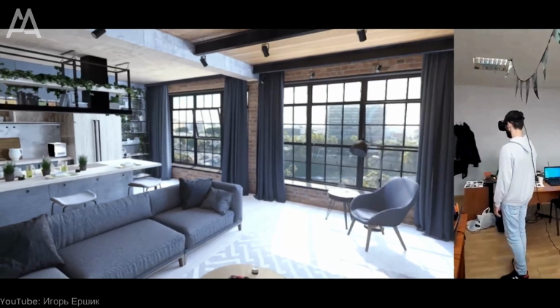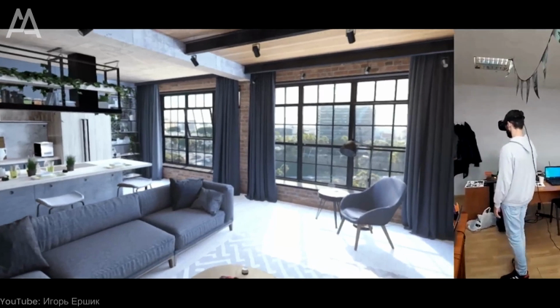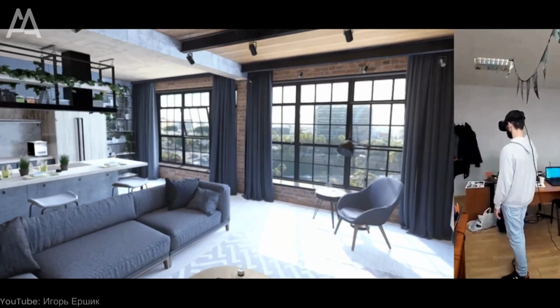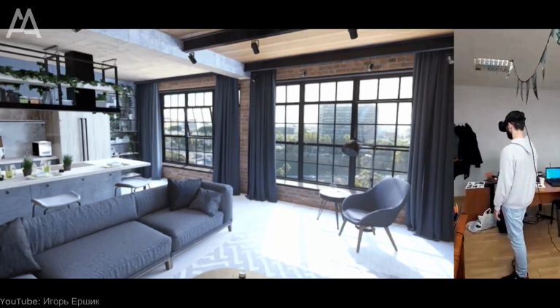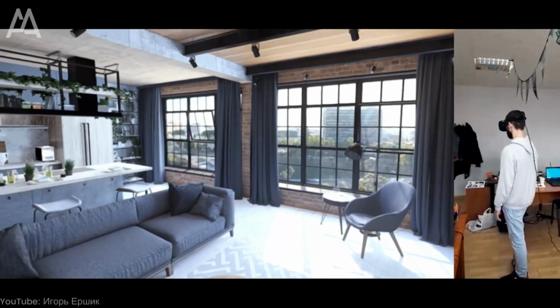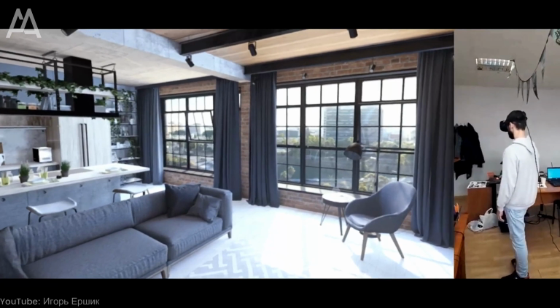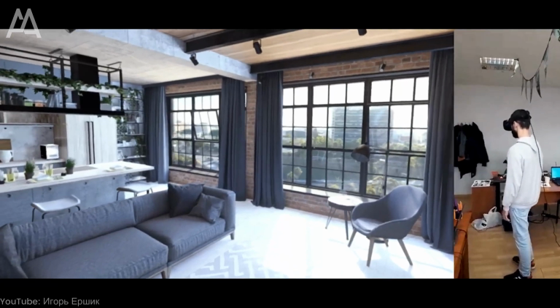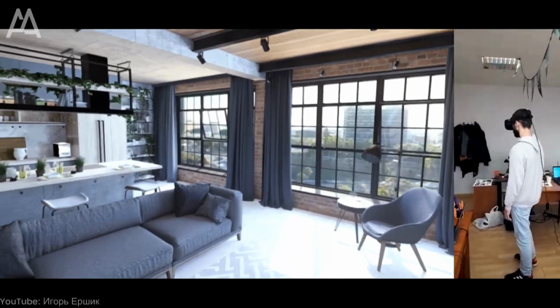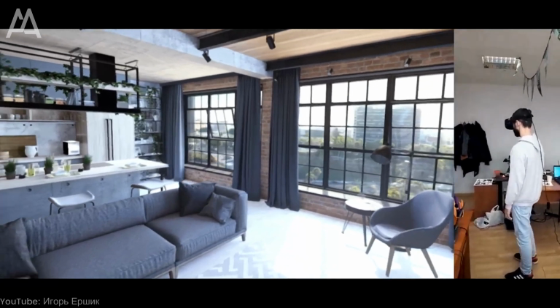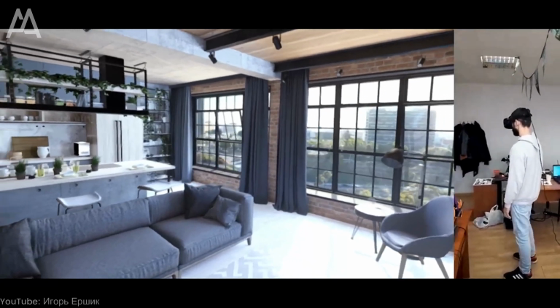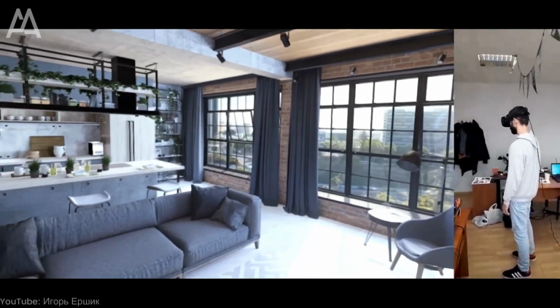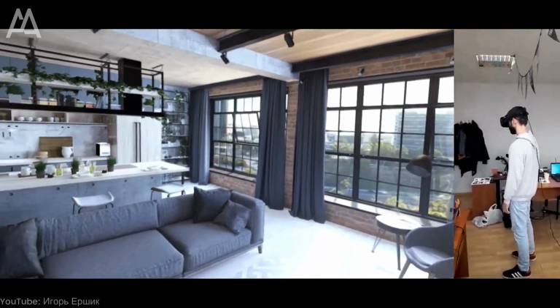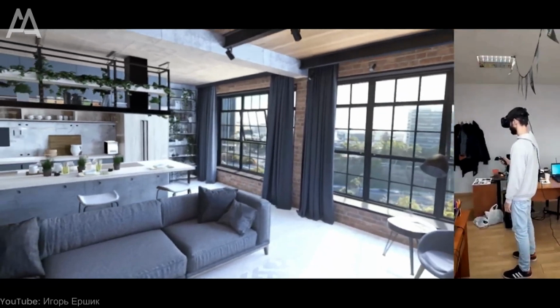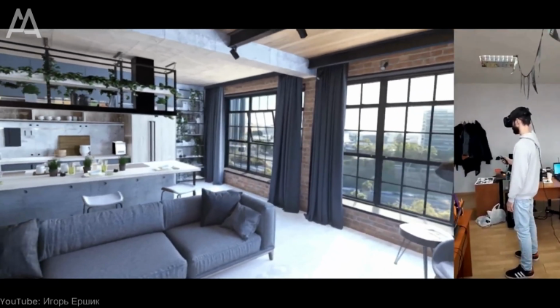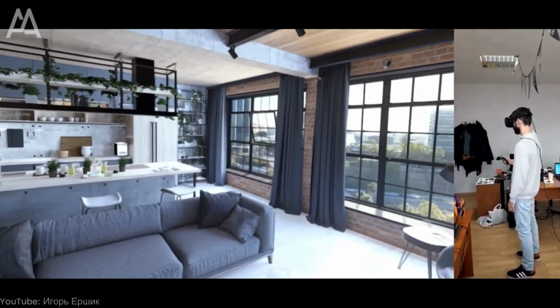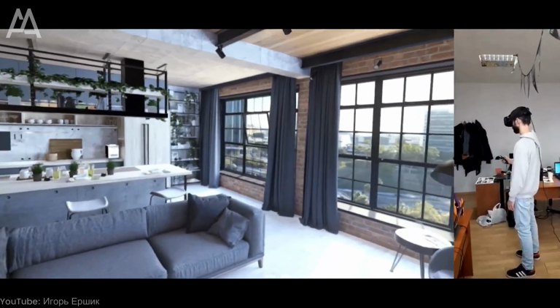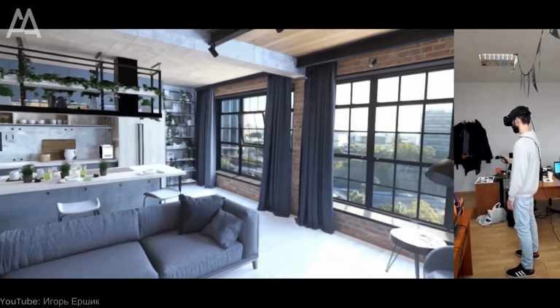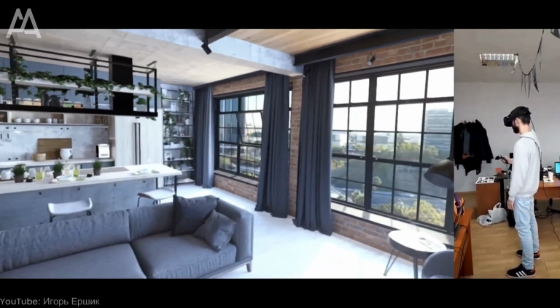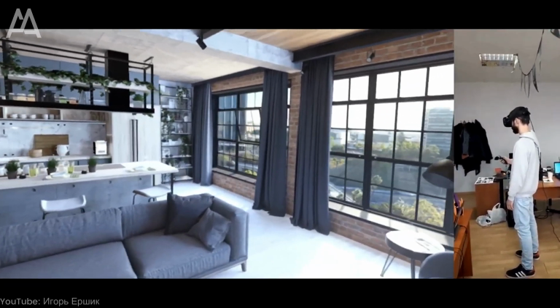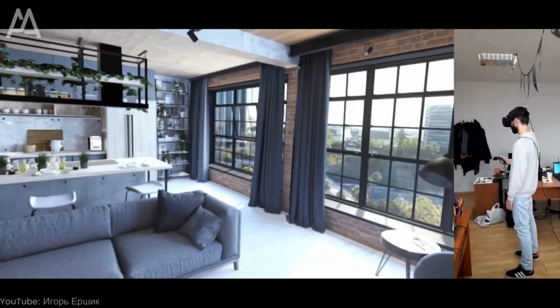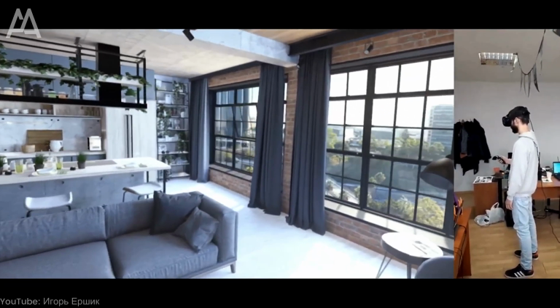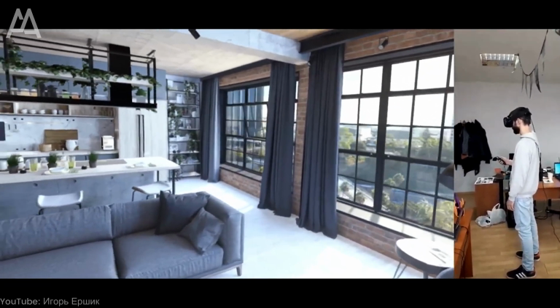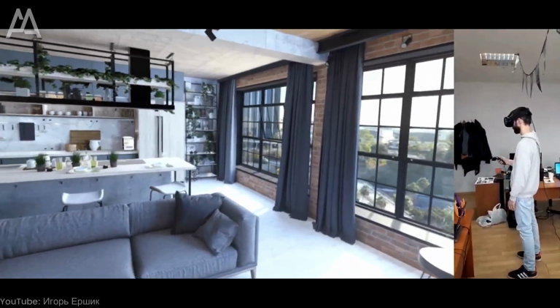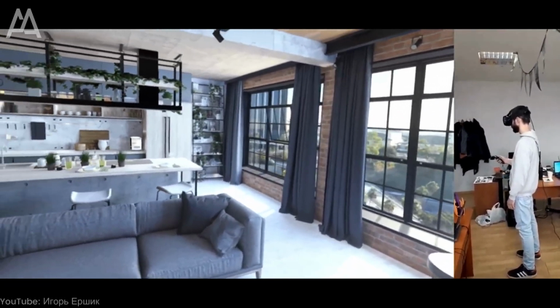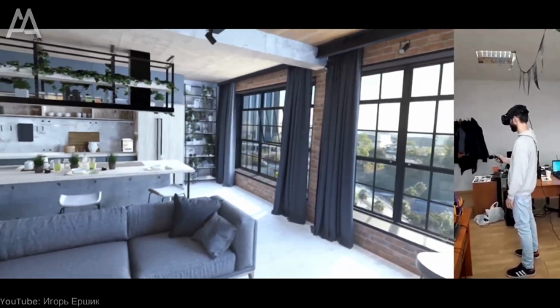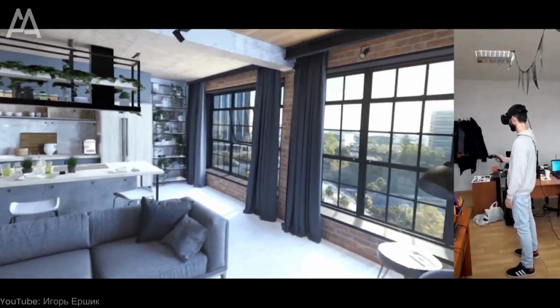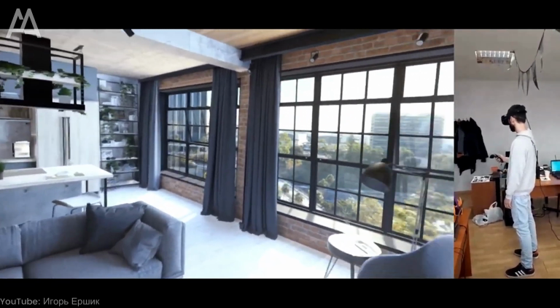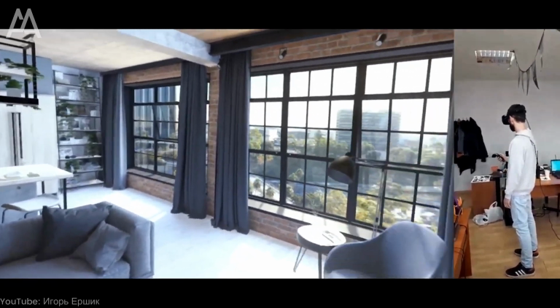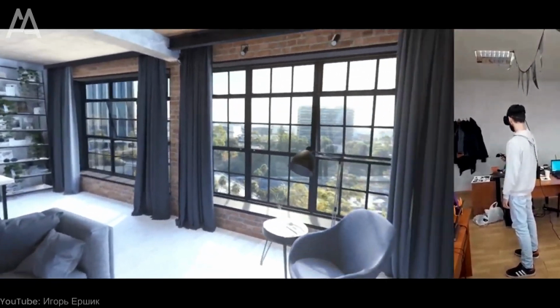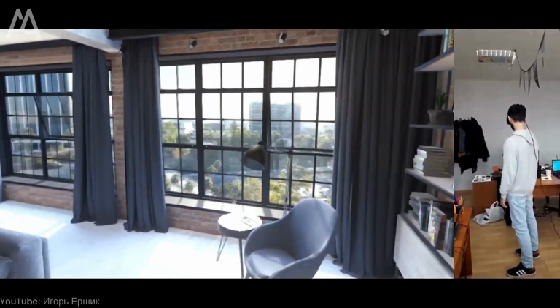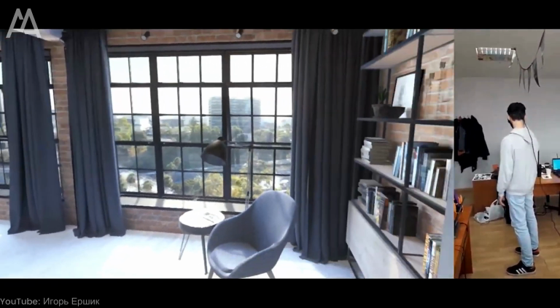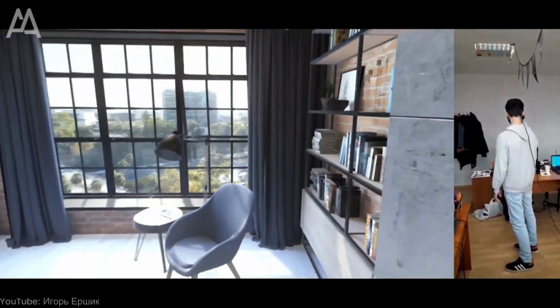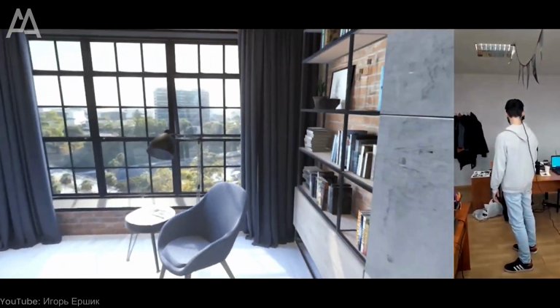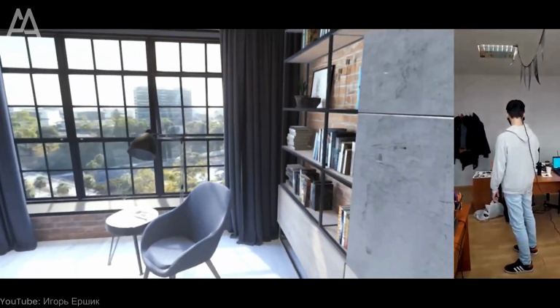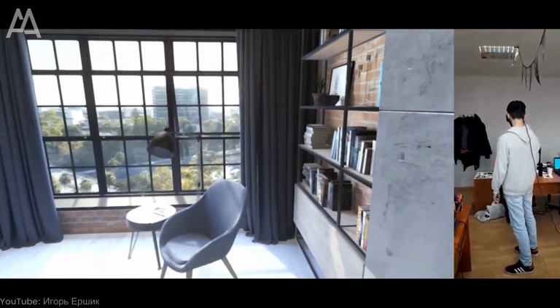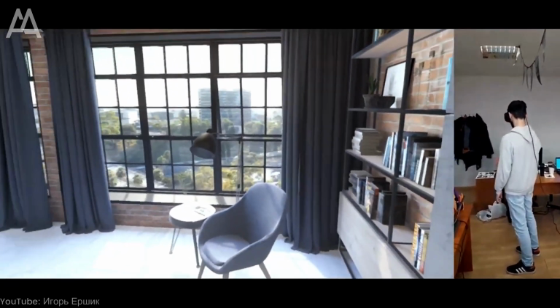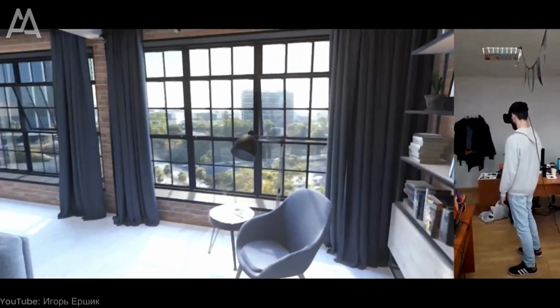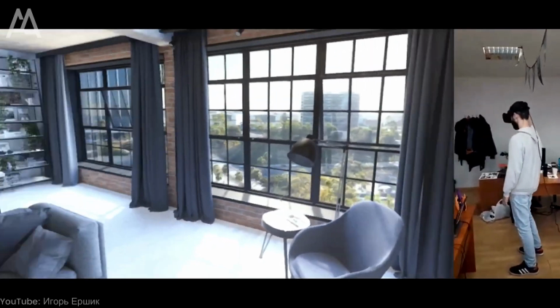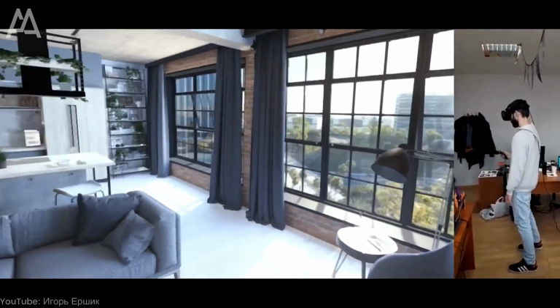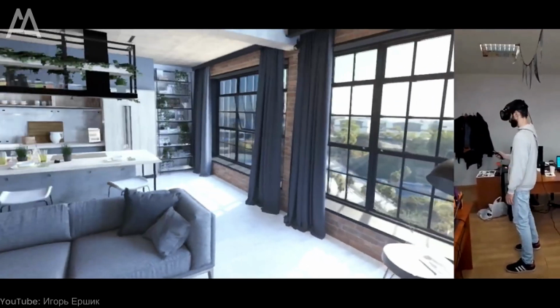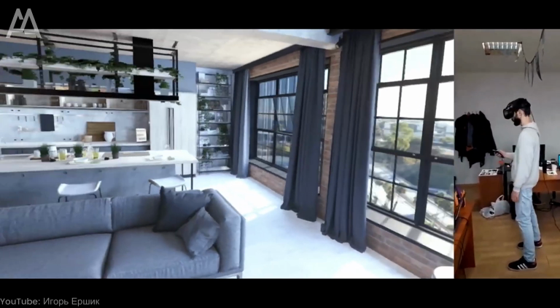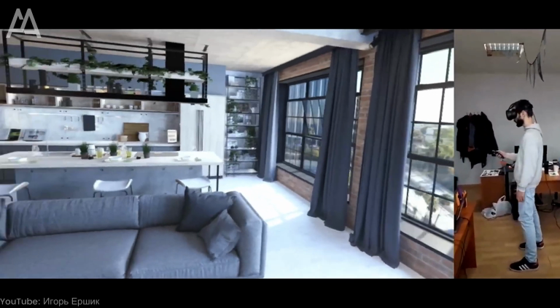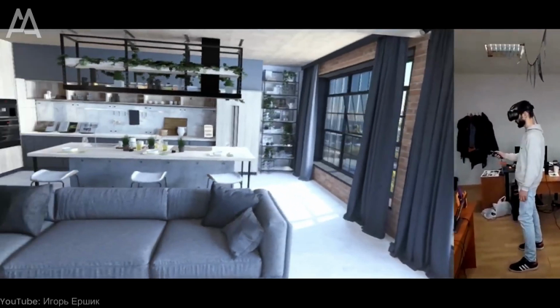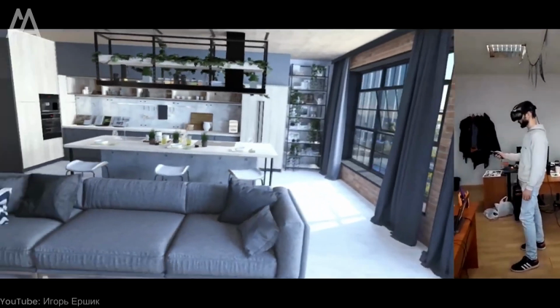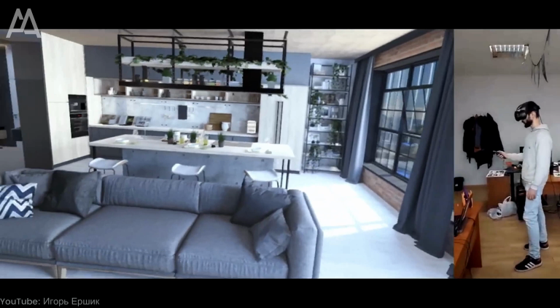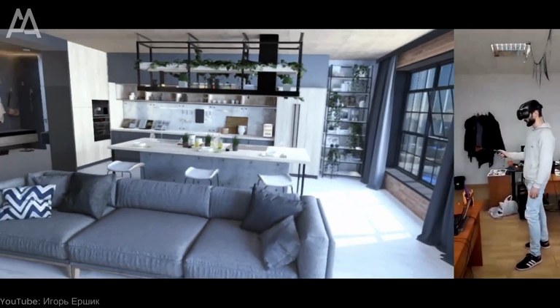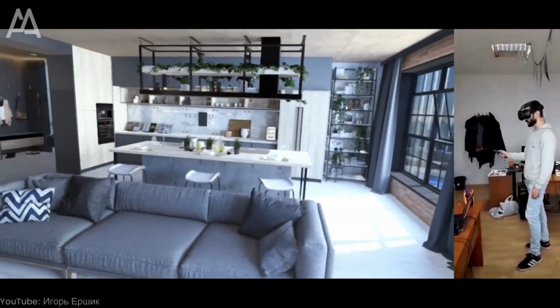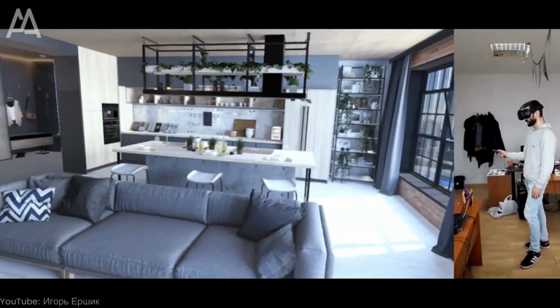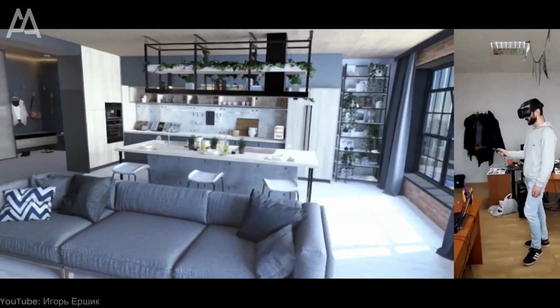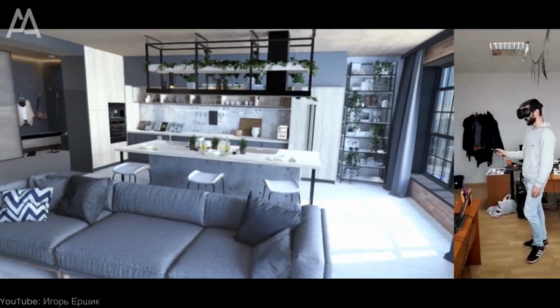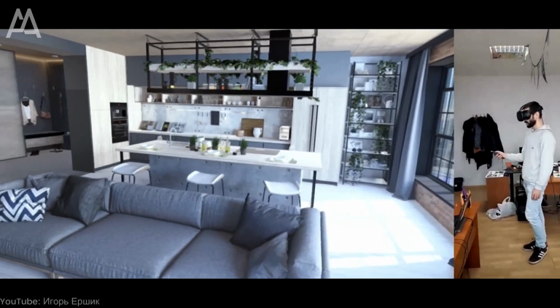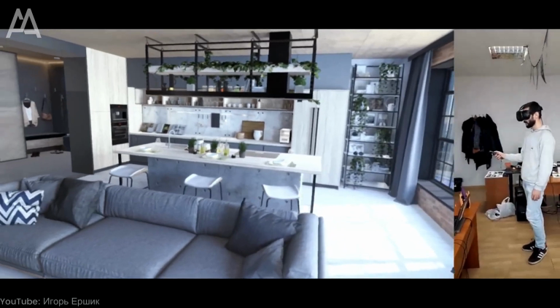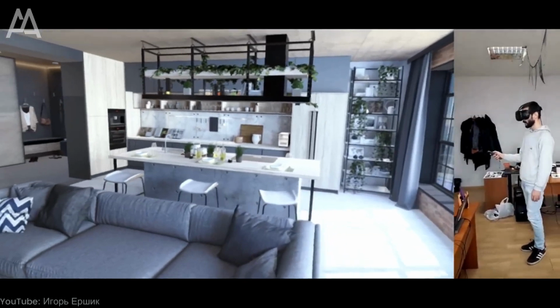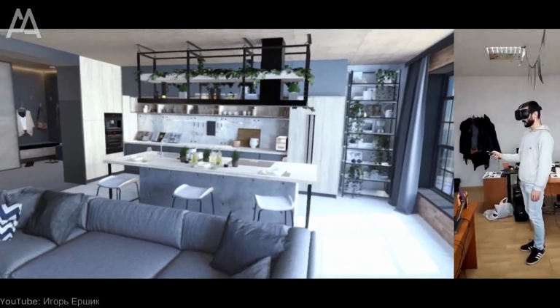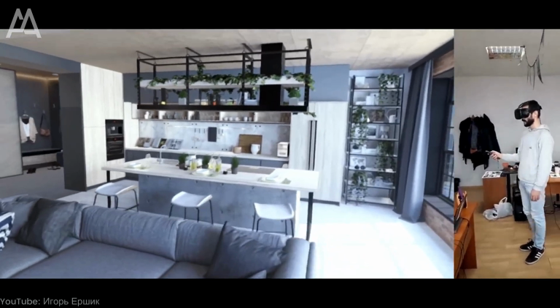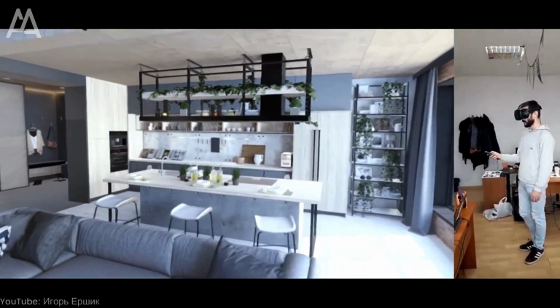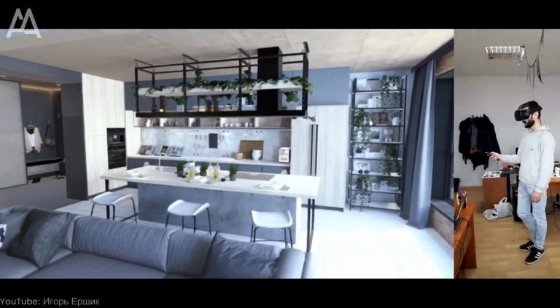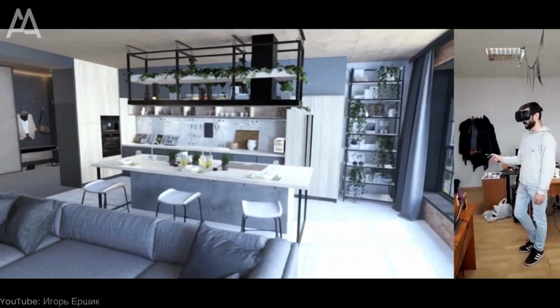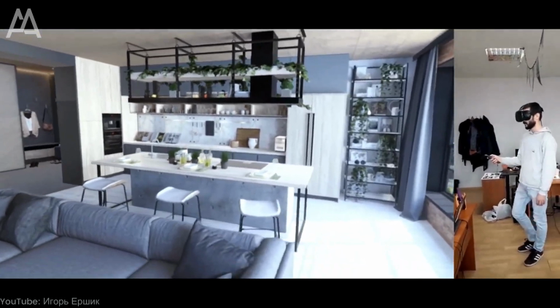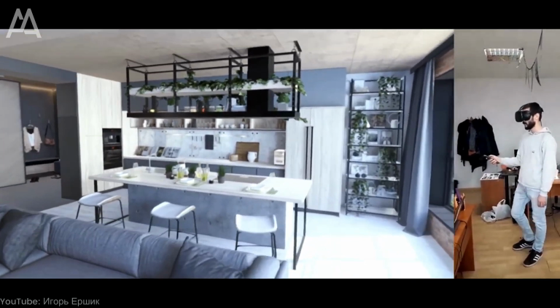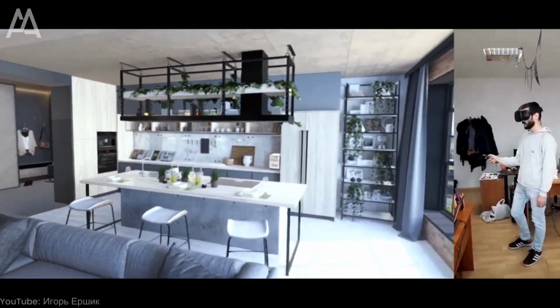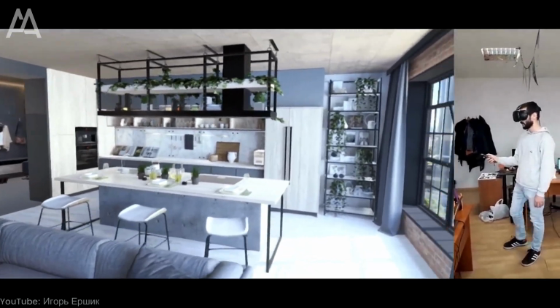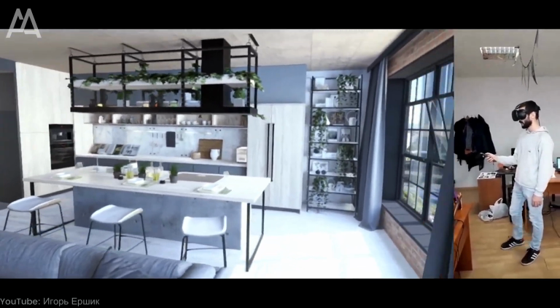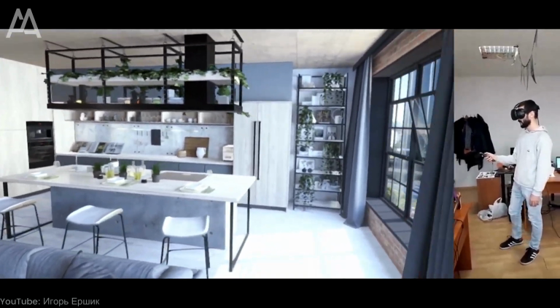Virtual tours like this are great for clients because they allow them to get a realistic feel for how their future home or office might look and function.